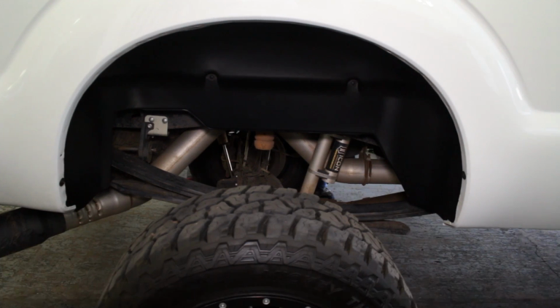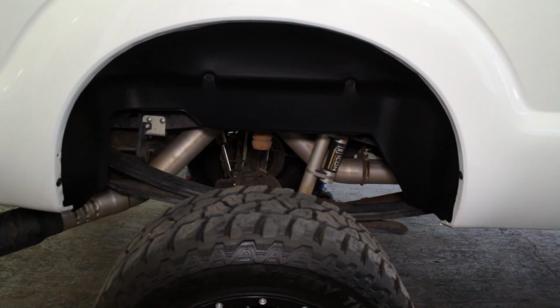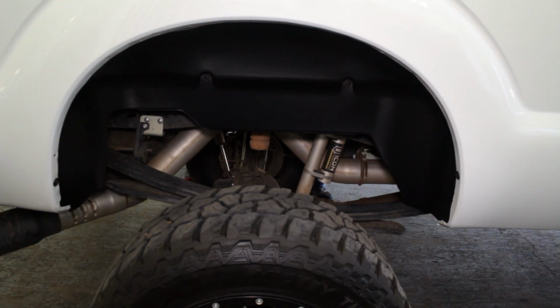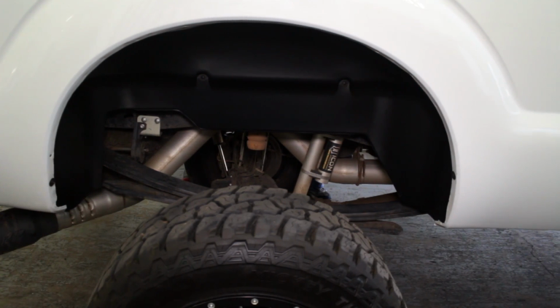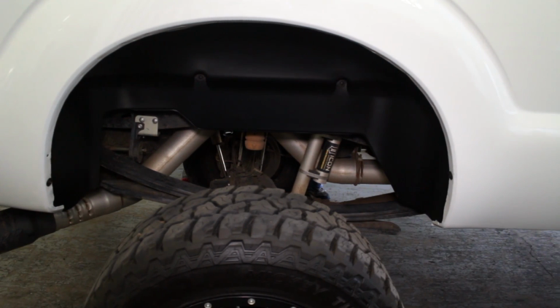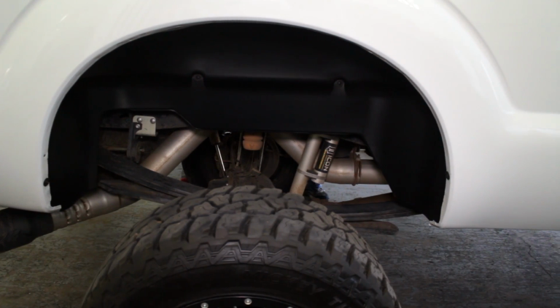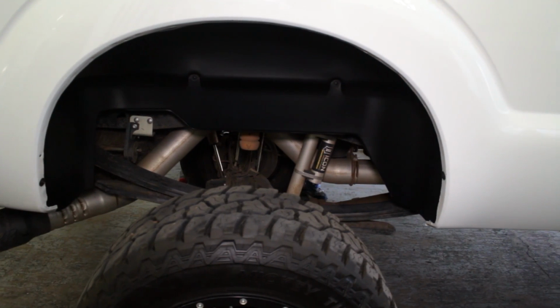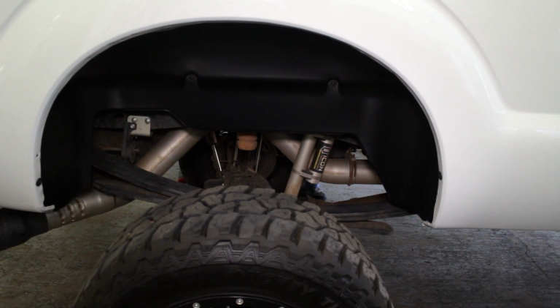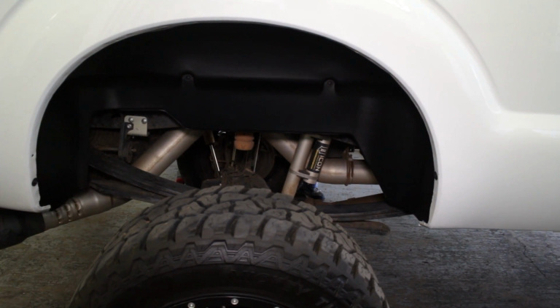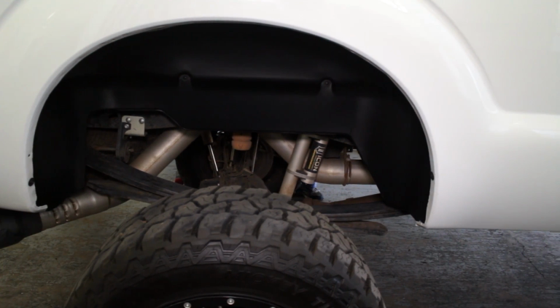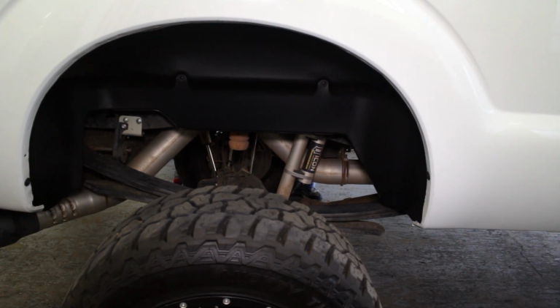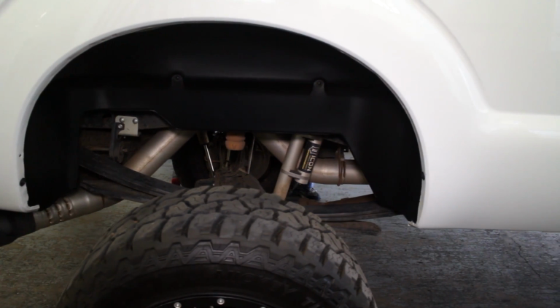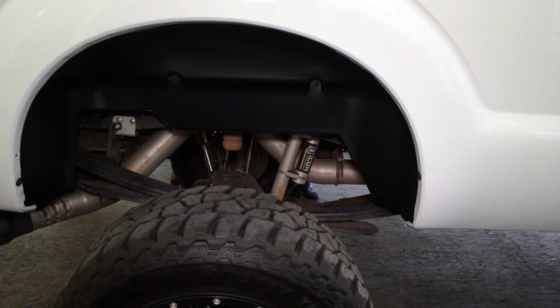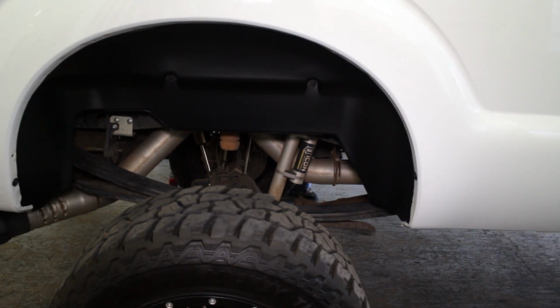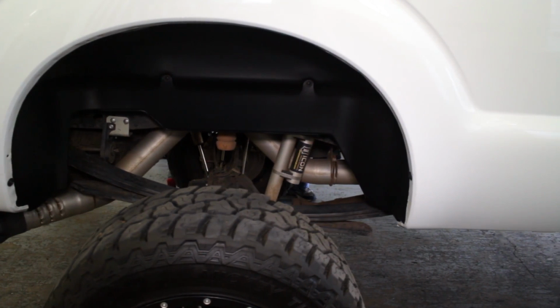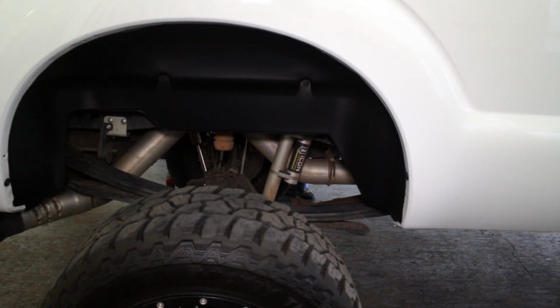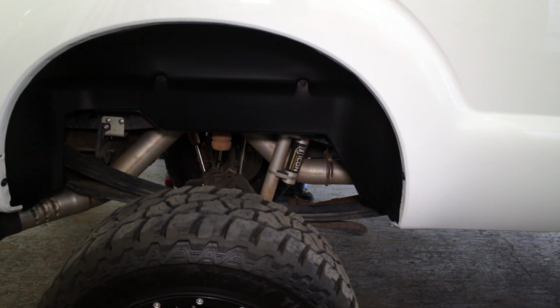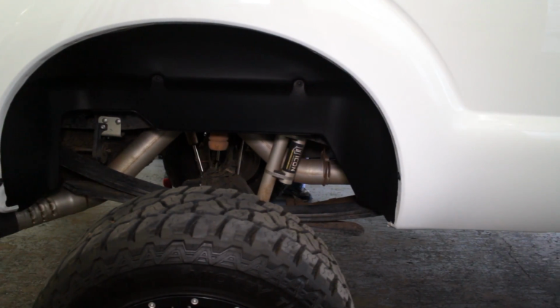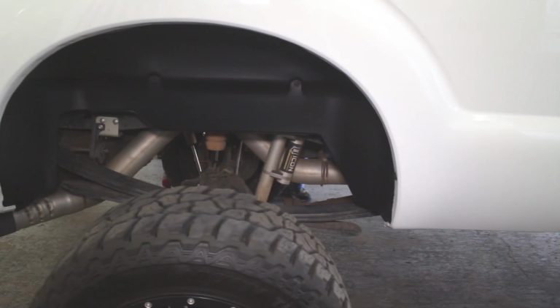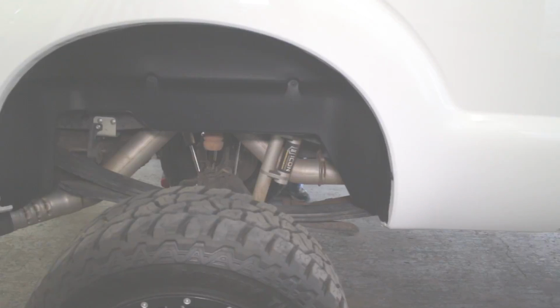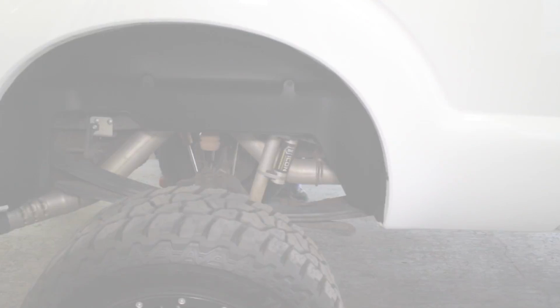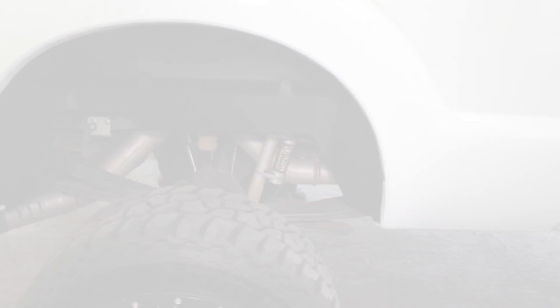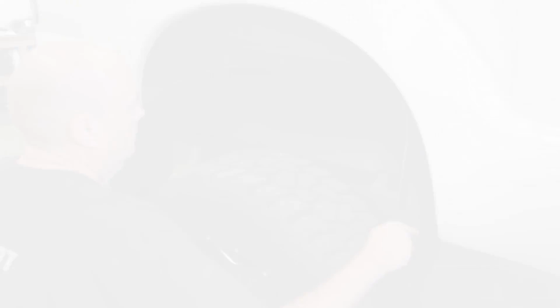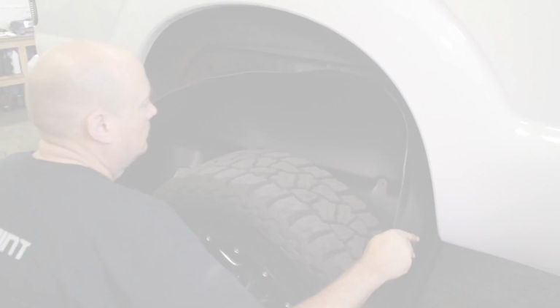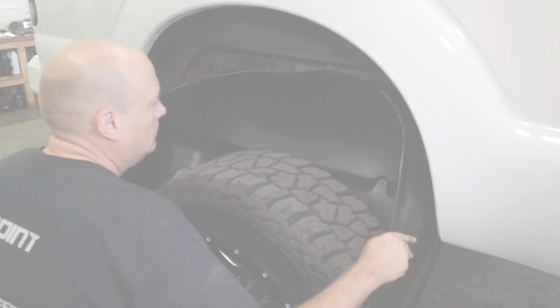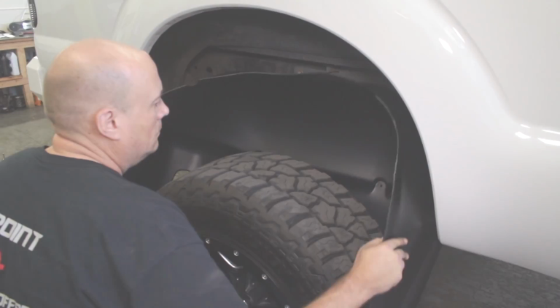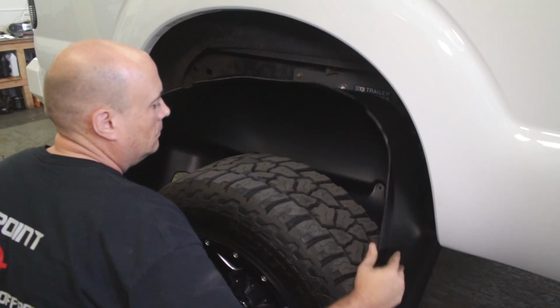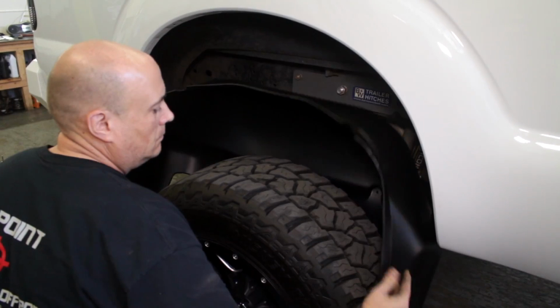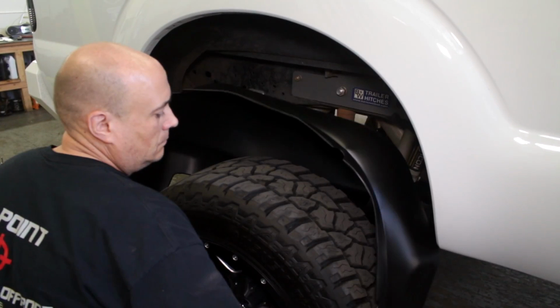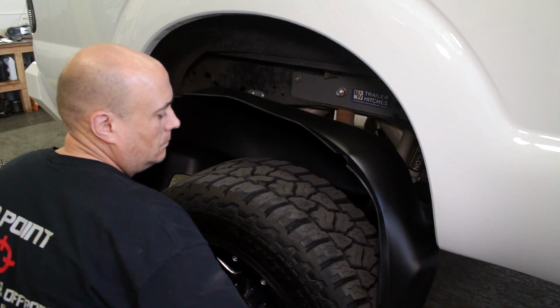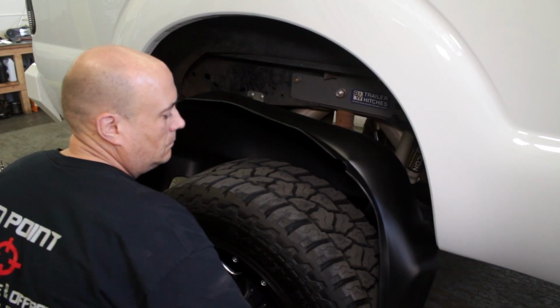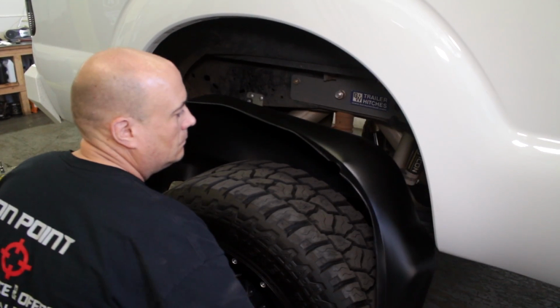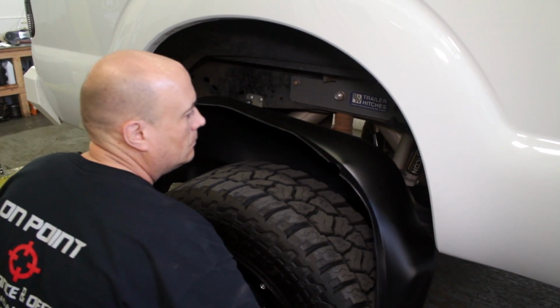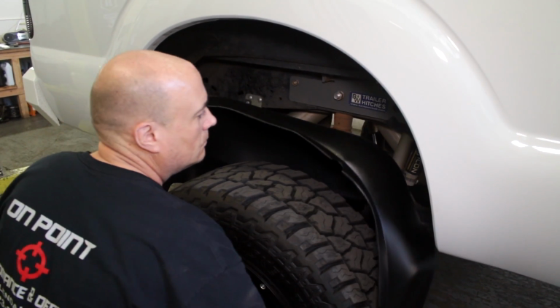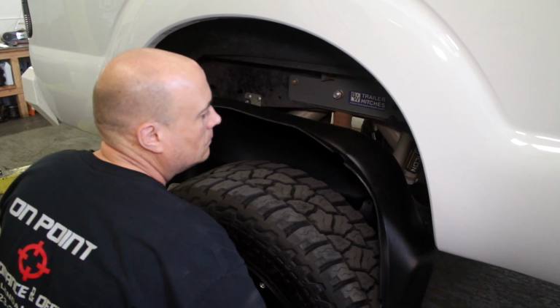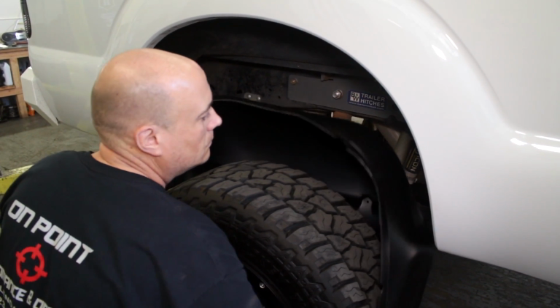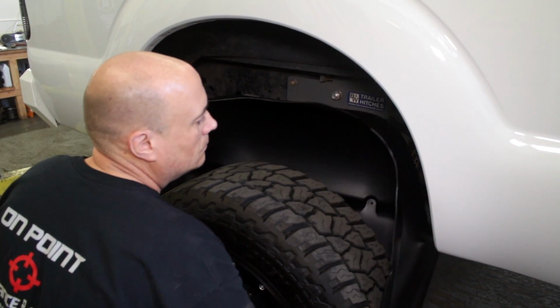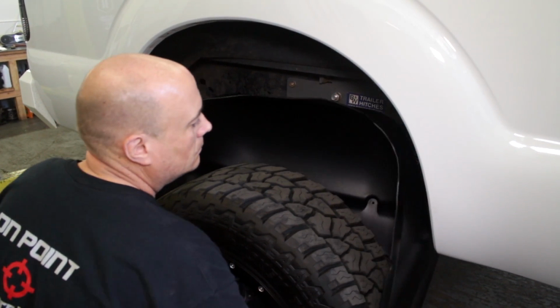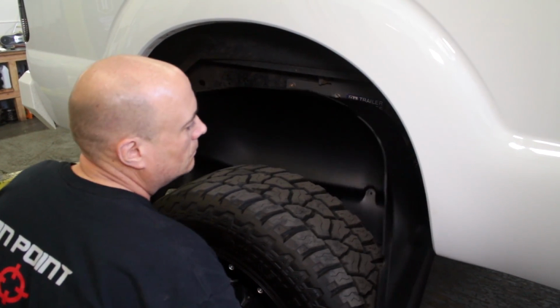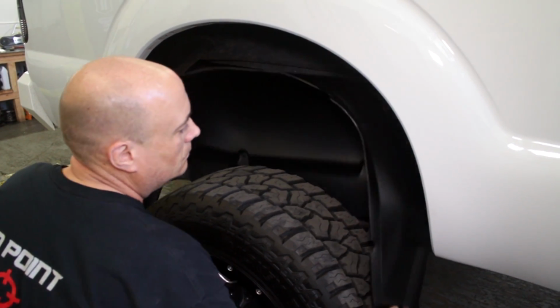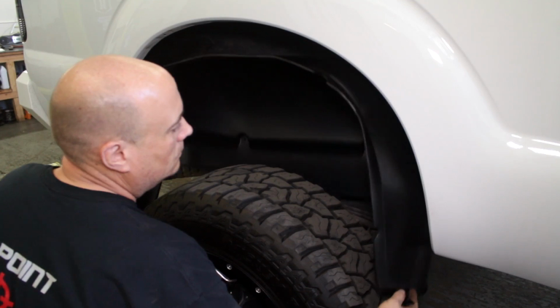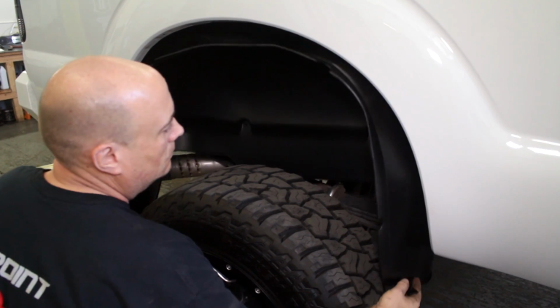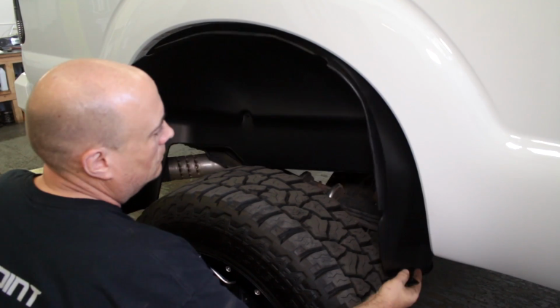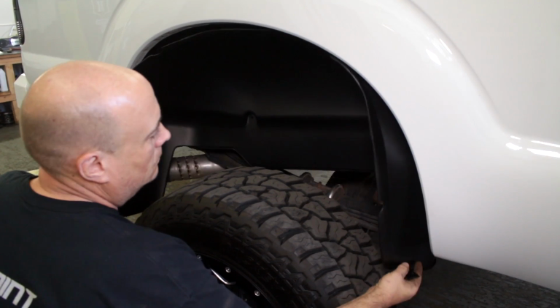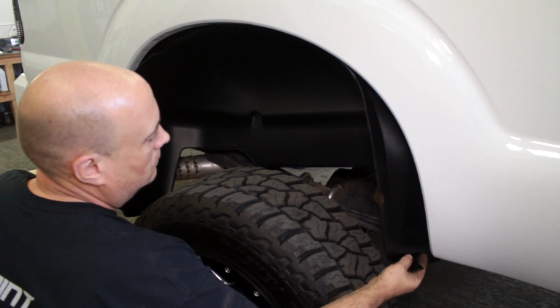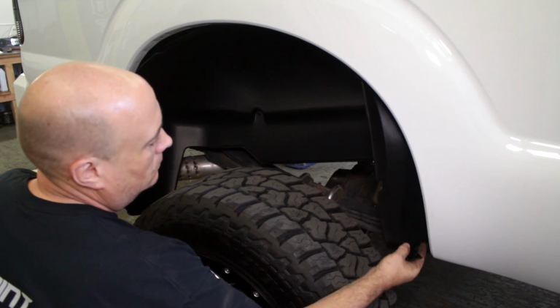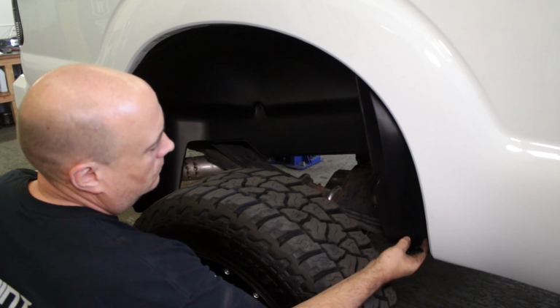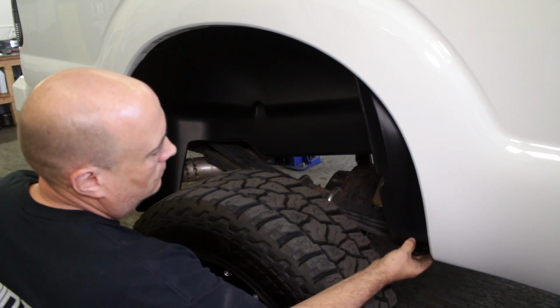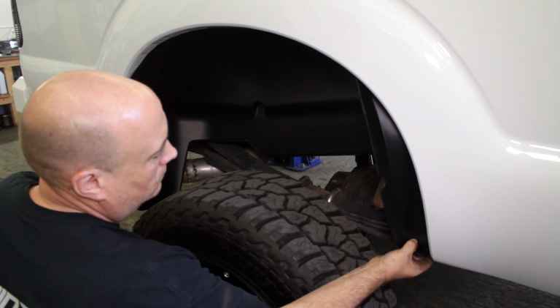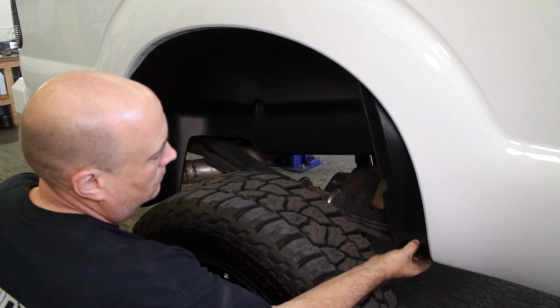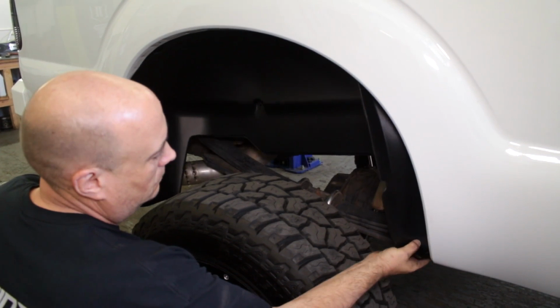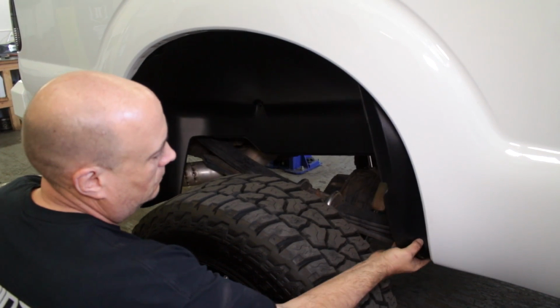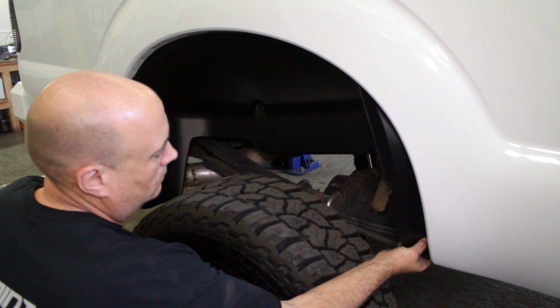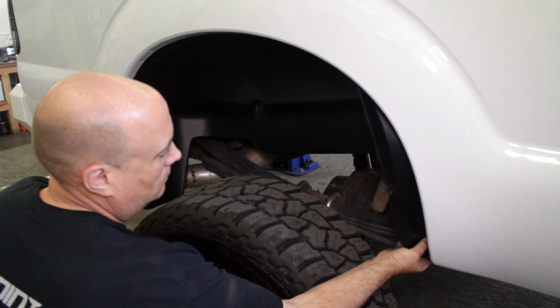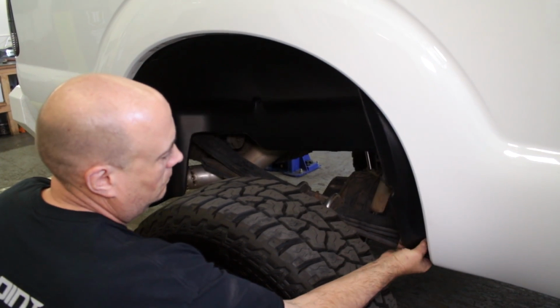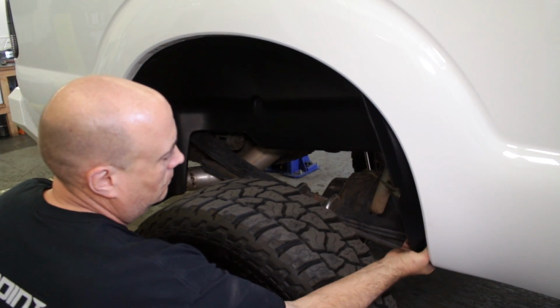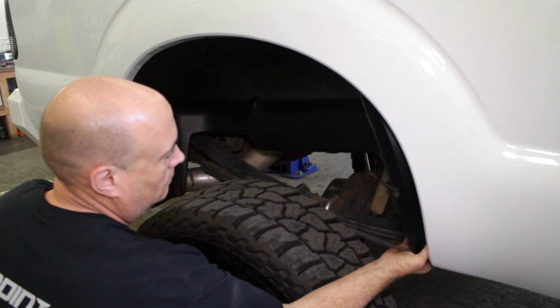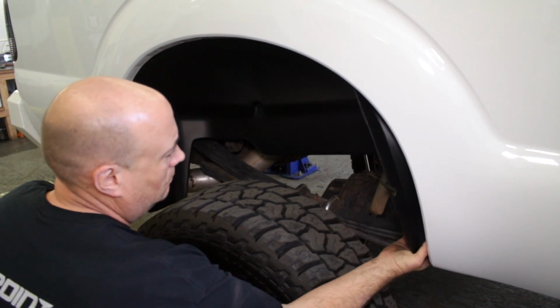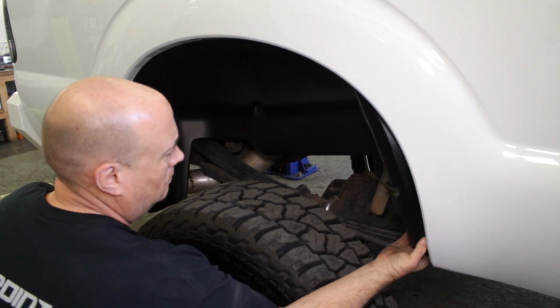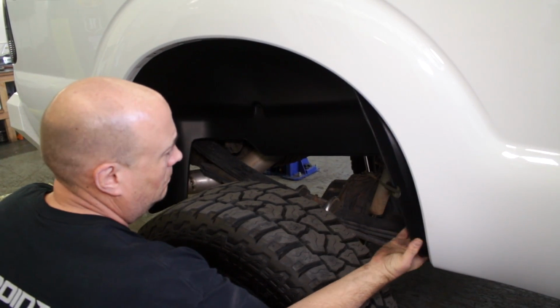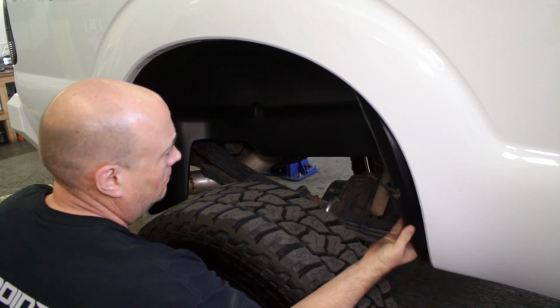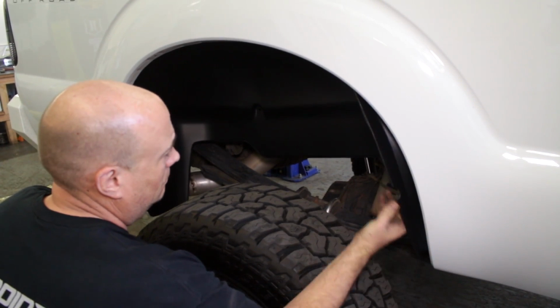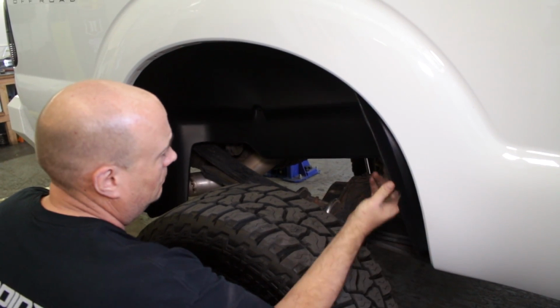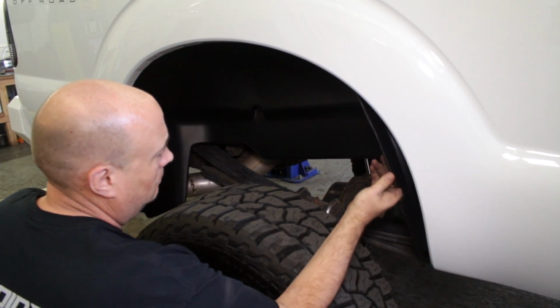This easily installed modification starts by setting the fender liner inside the rear wheel well and tucking it into the sides of the fender.